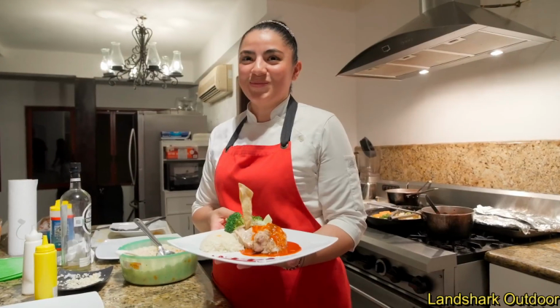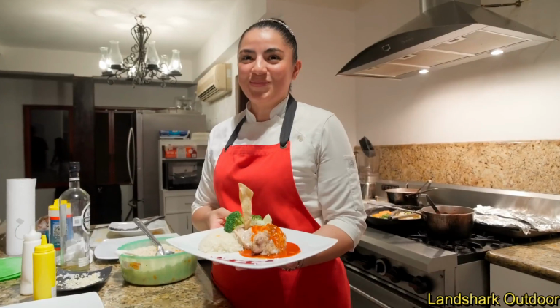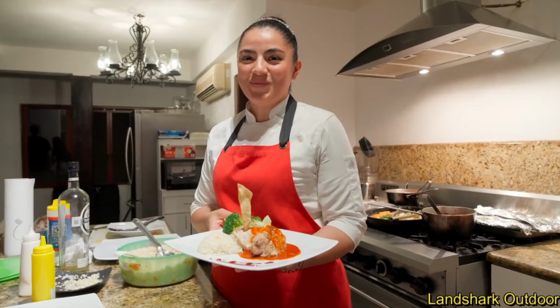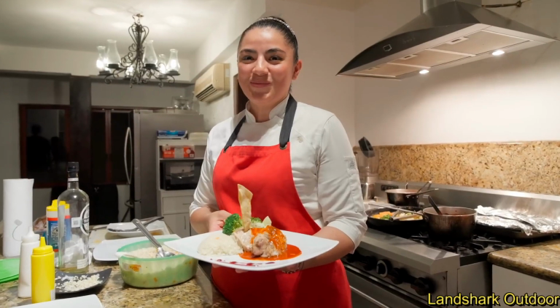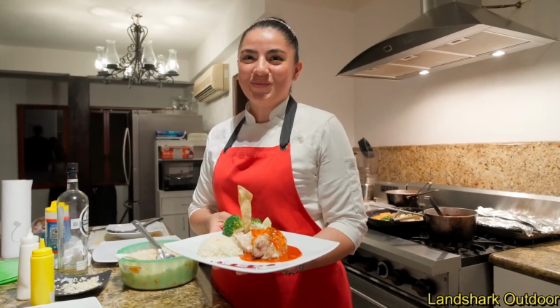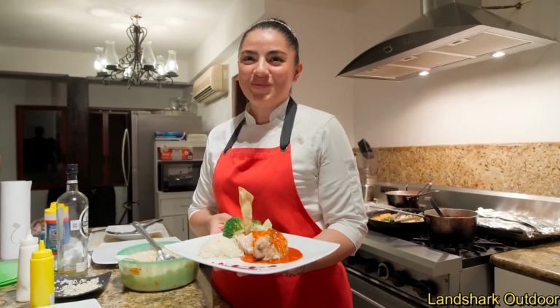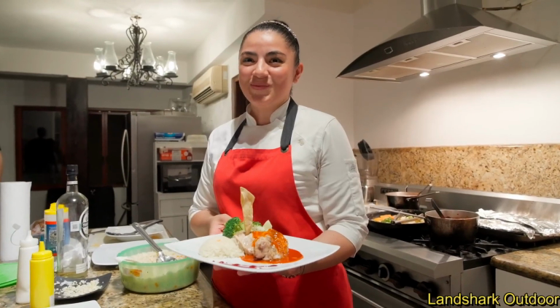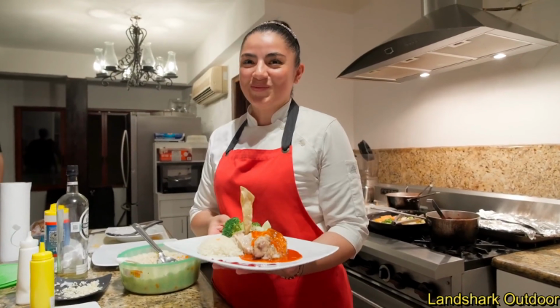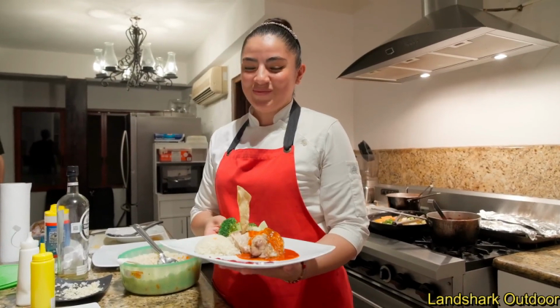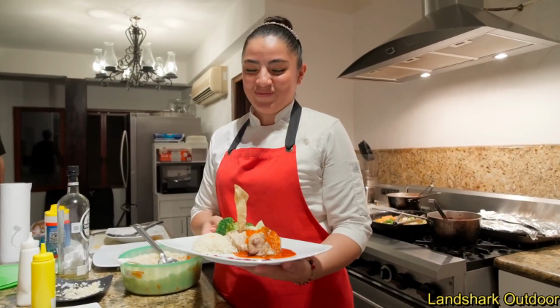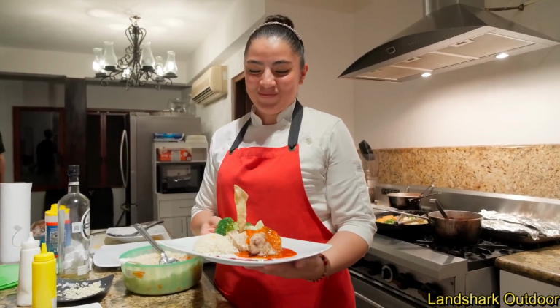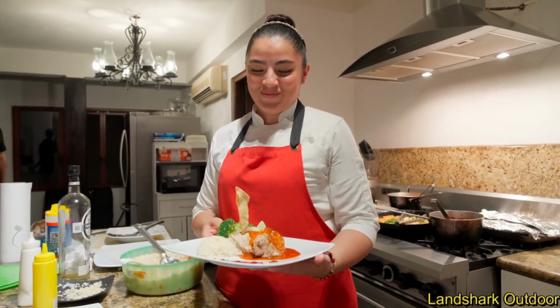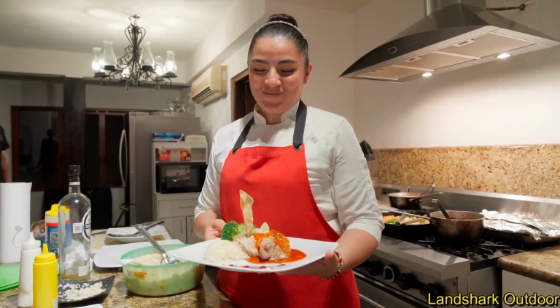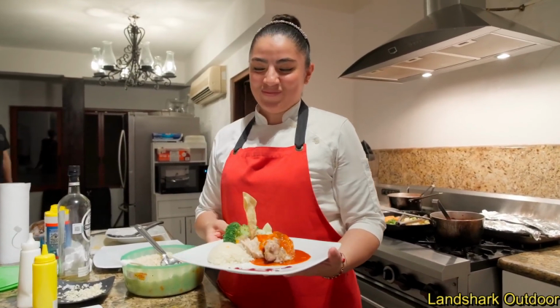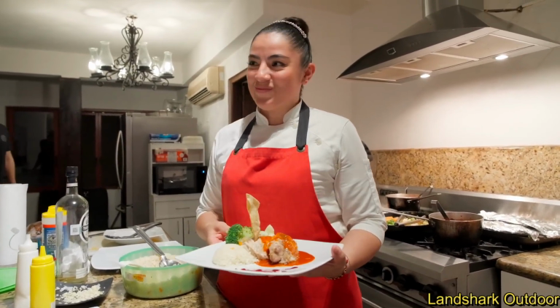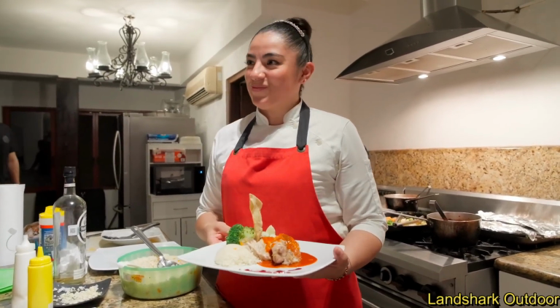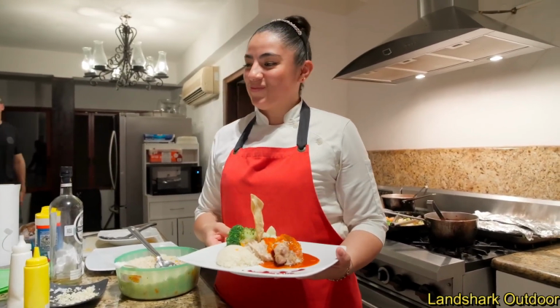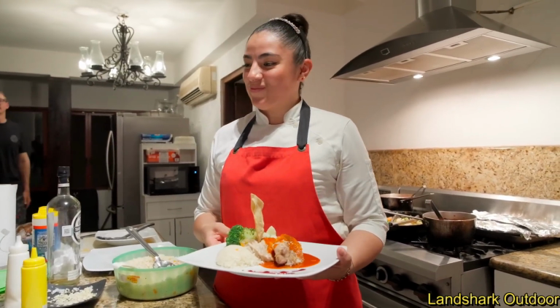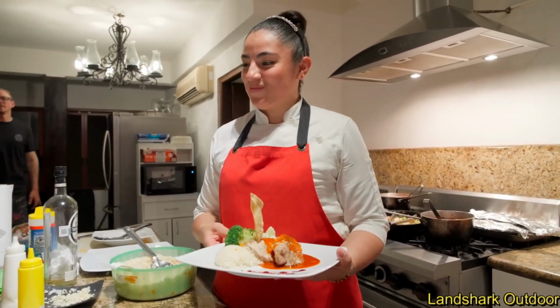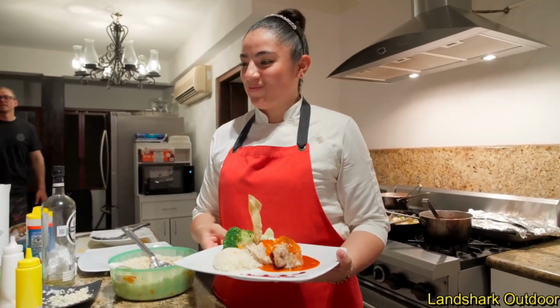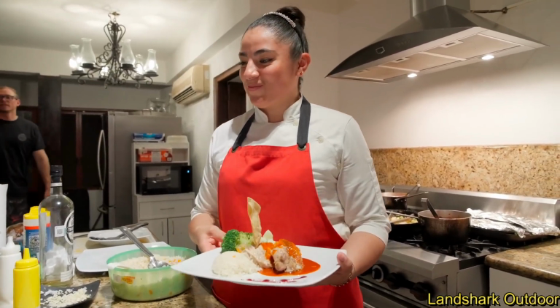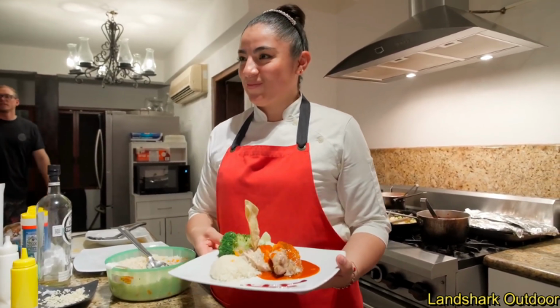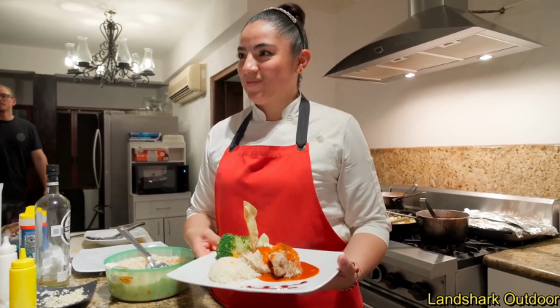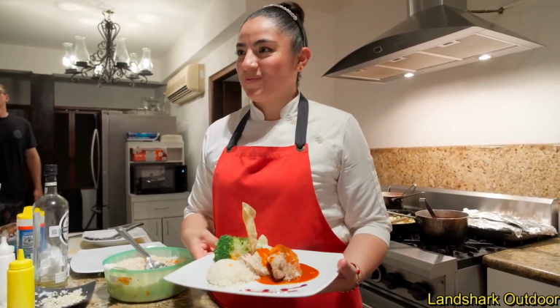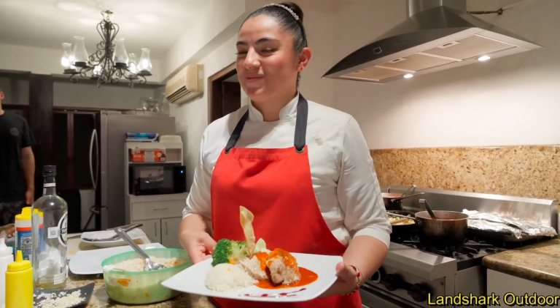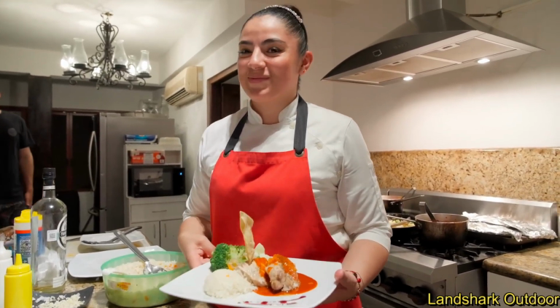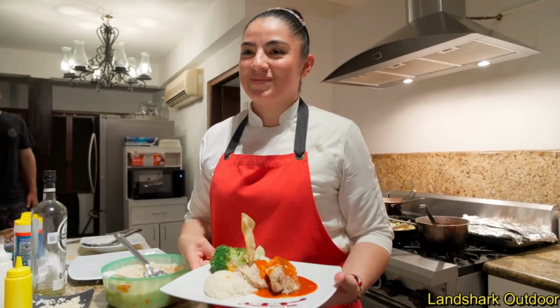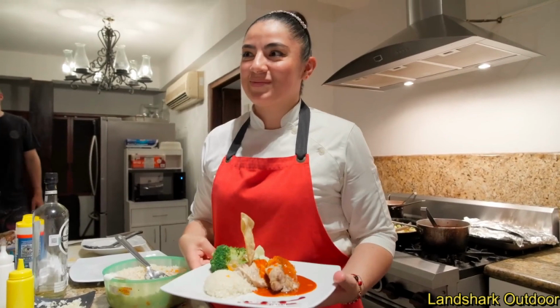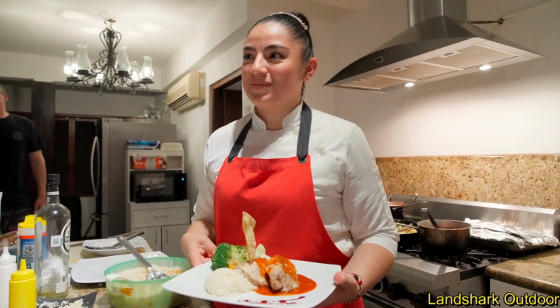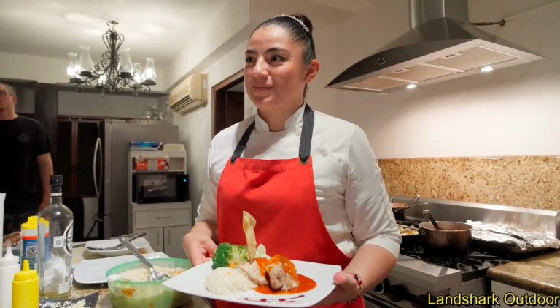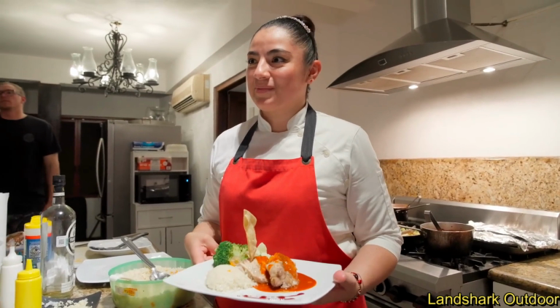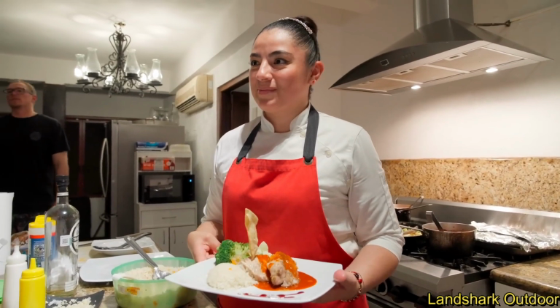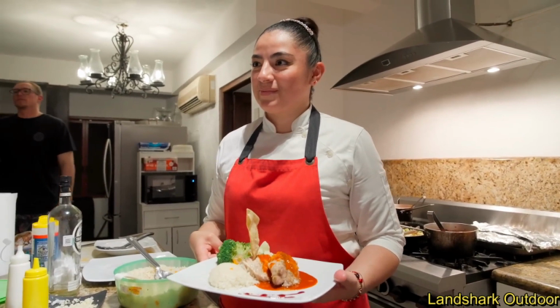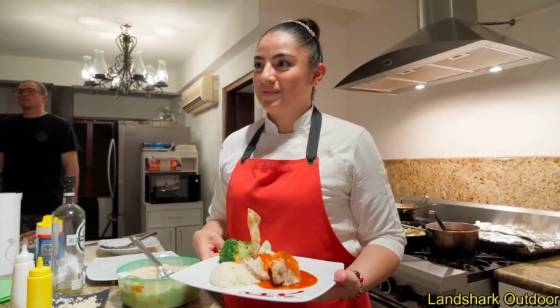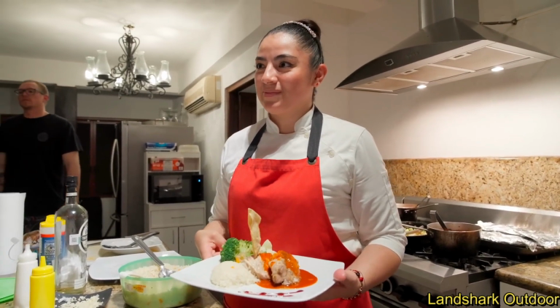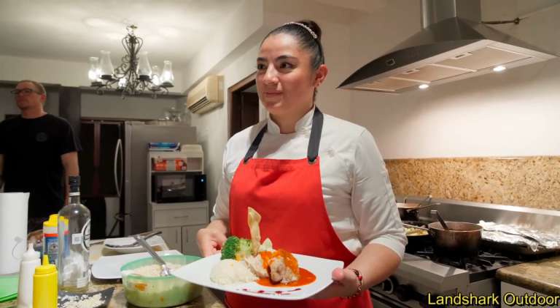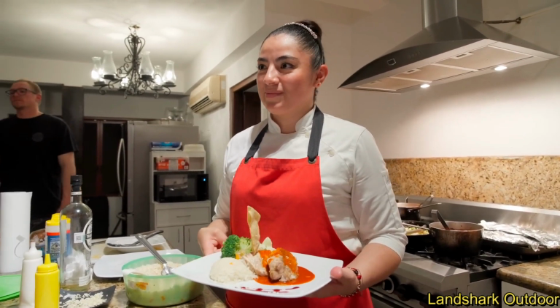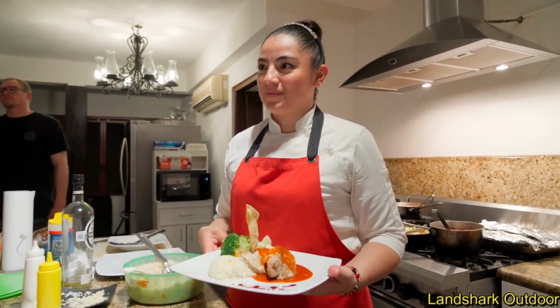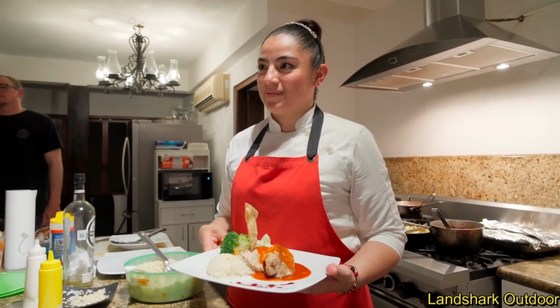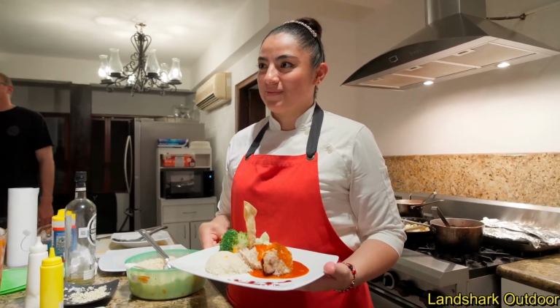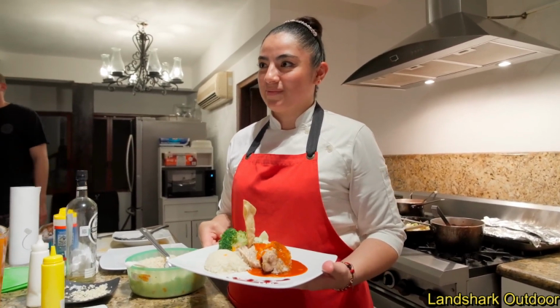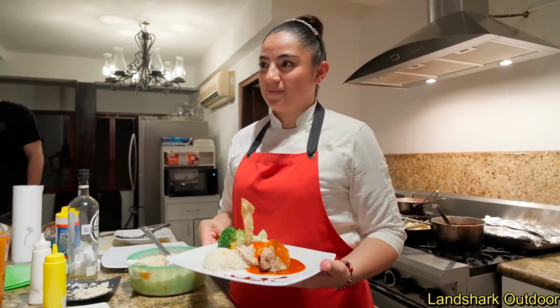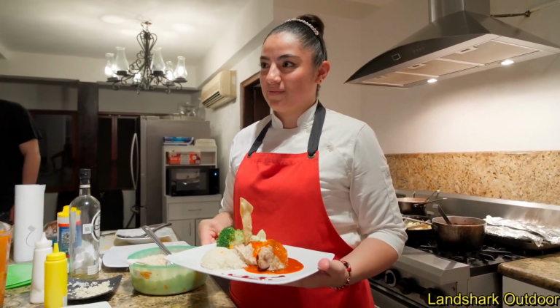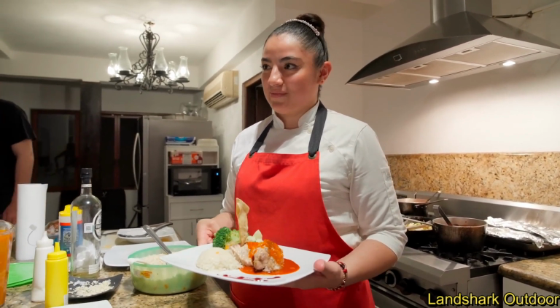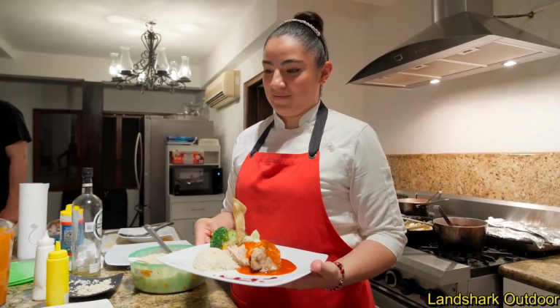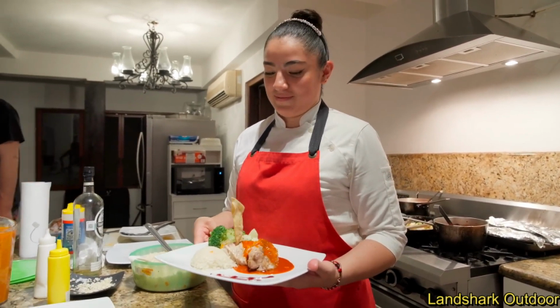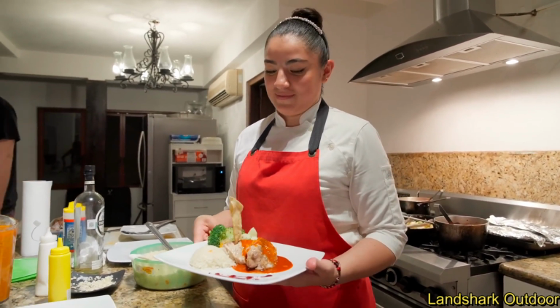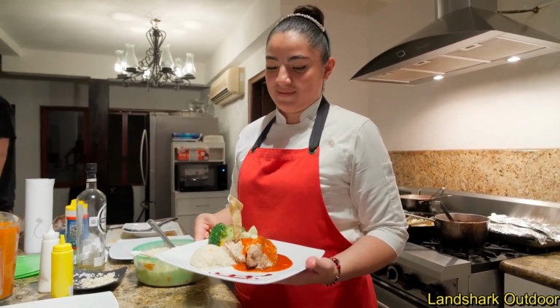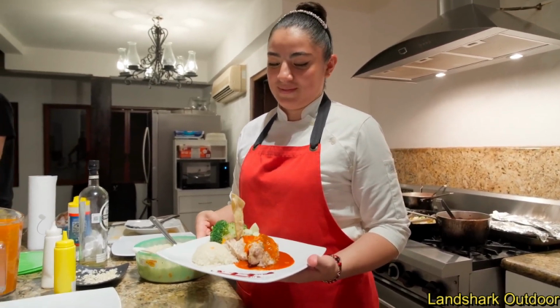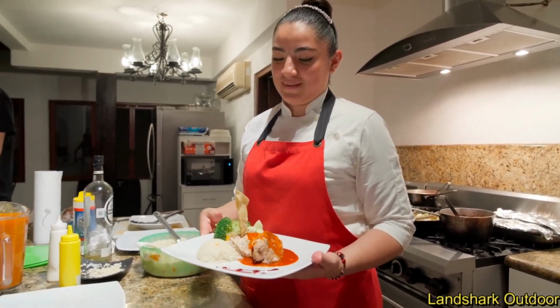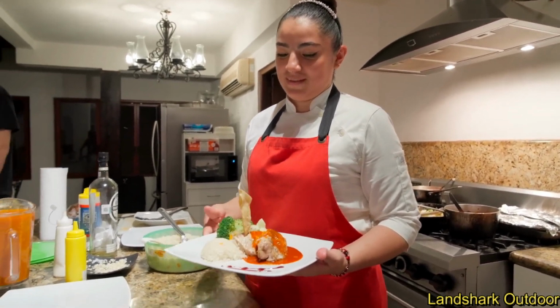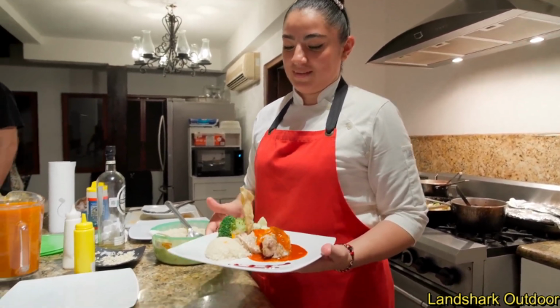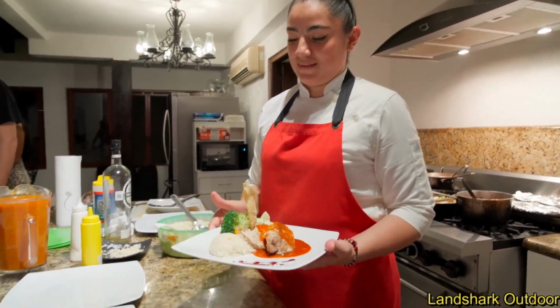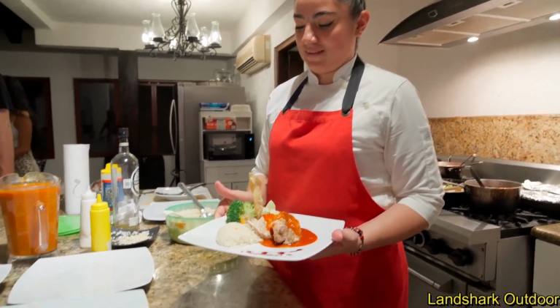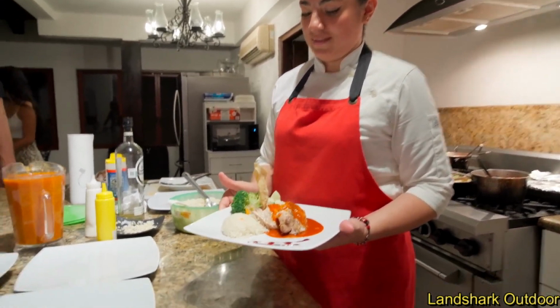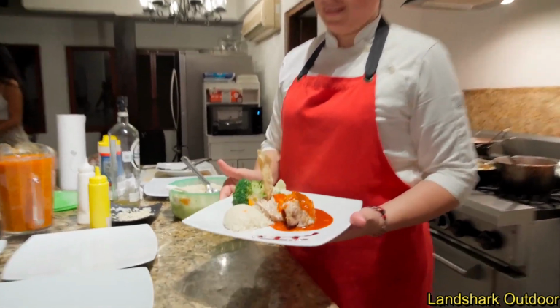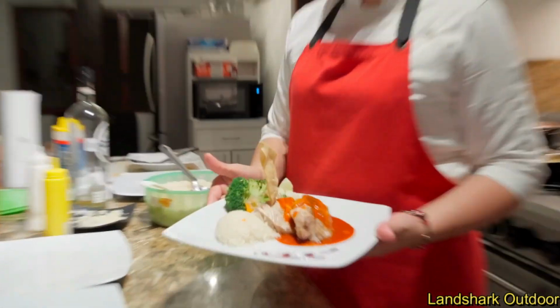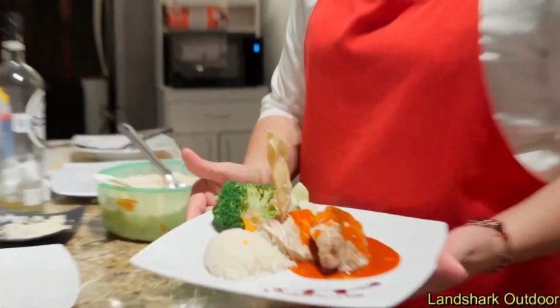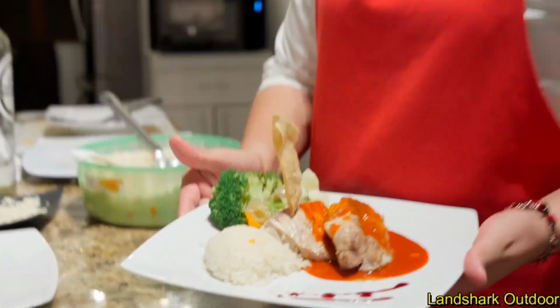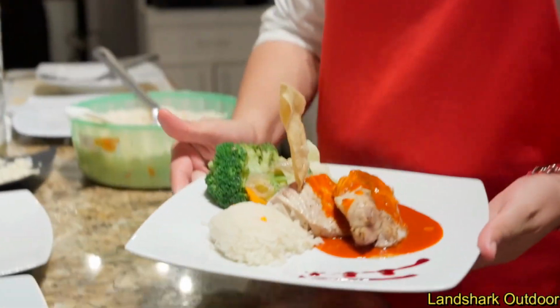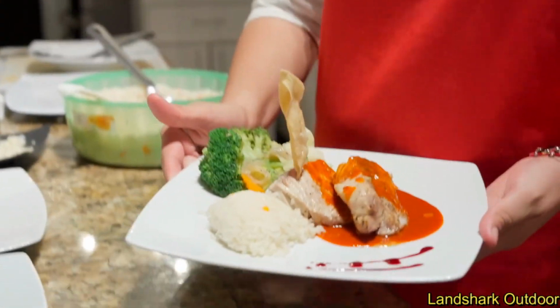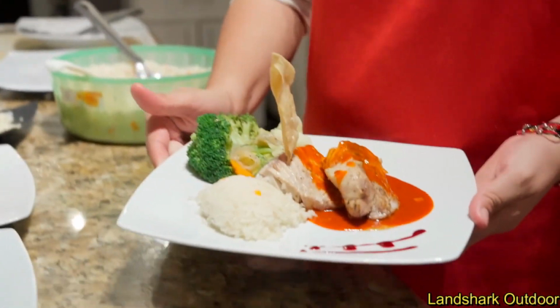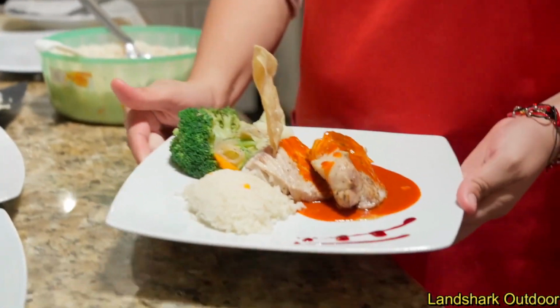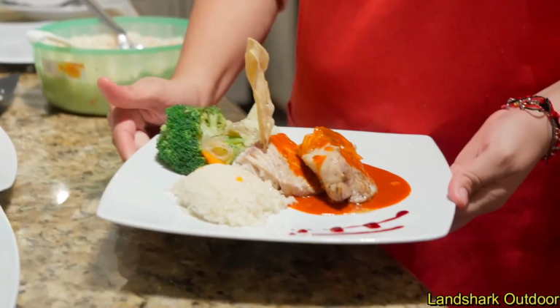Karen and everyone else at the lodge works extremely hard, and it shows. She's so passionate about food.